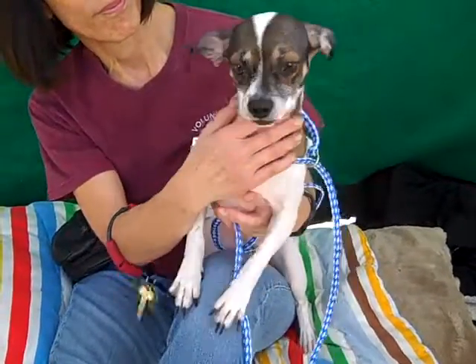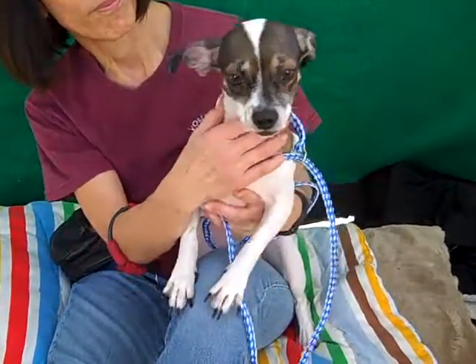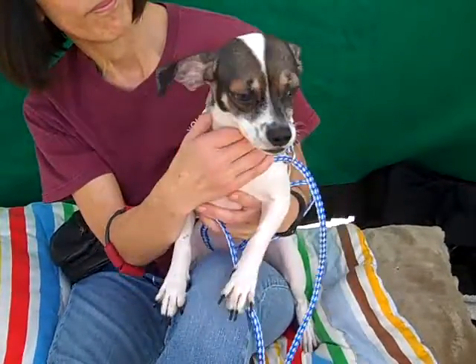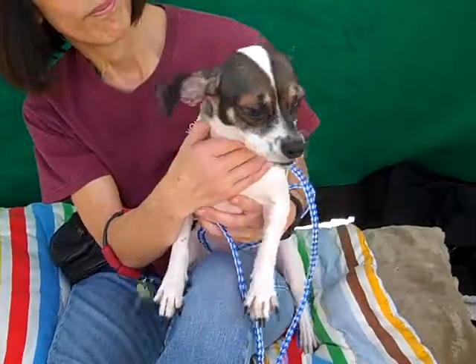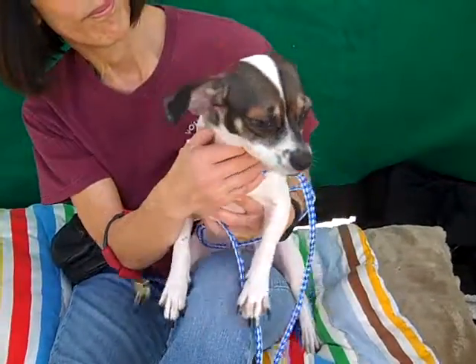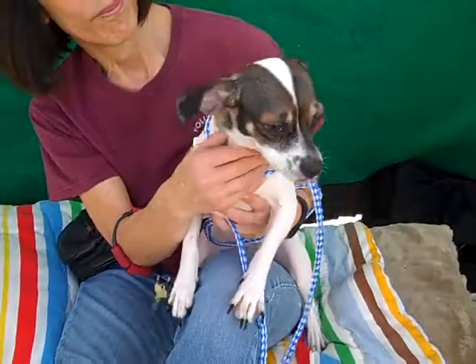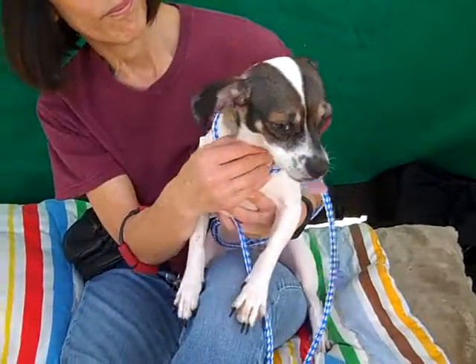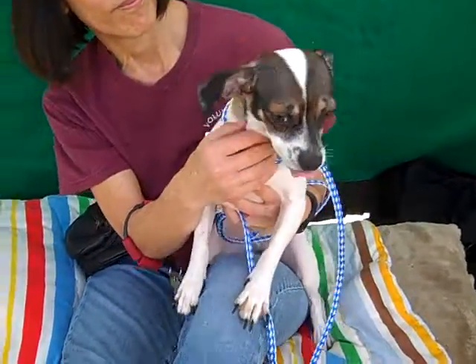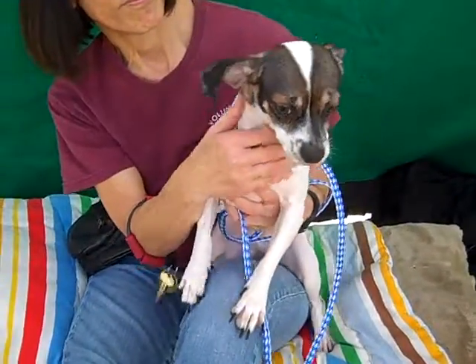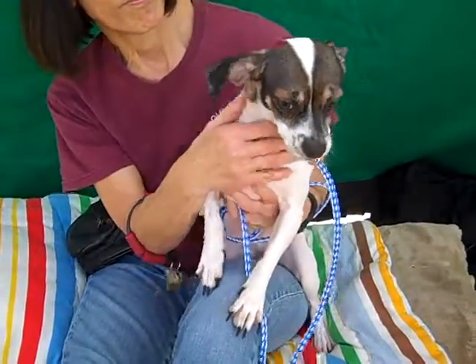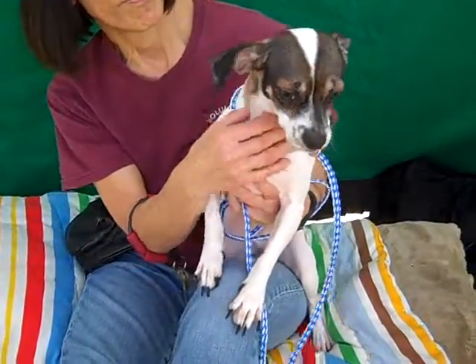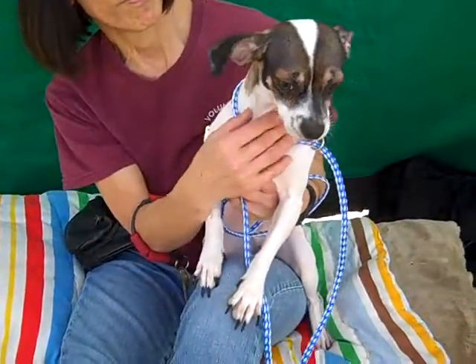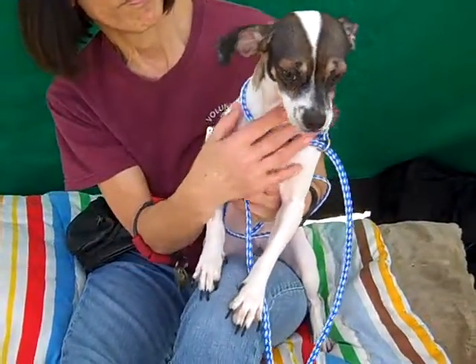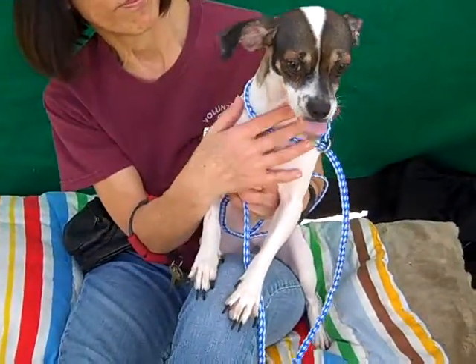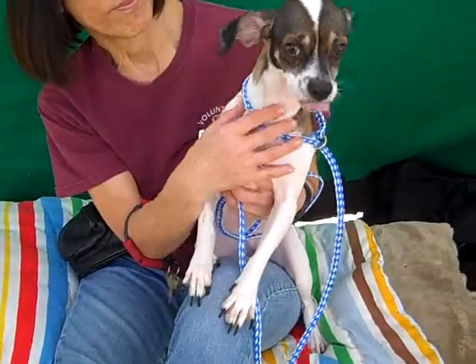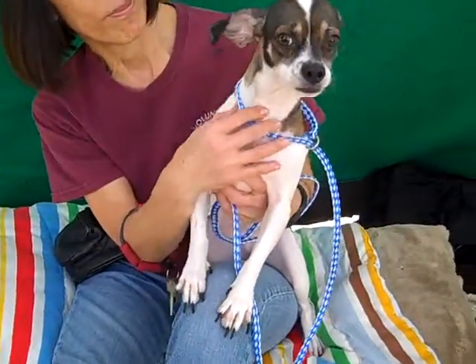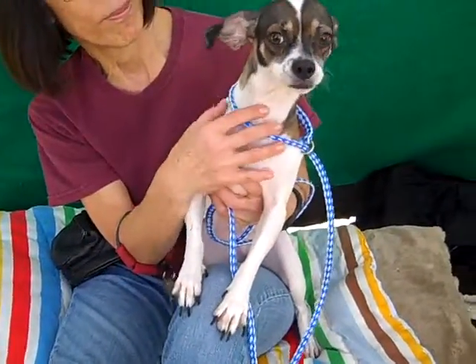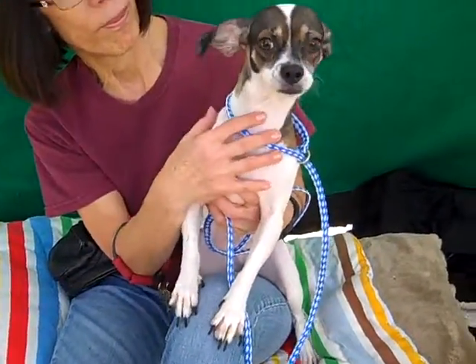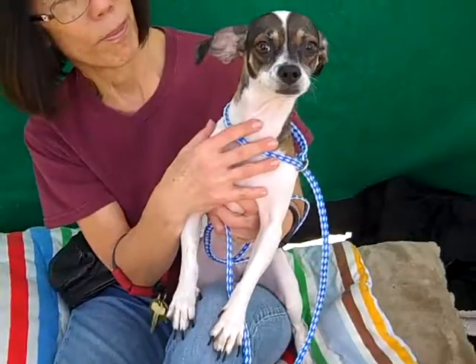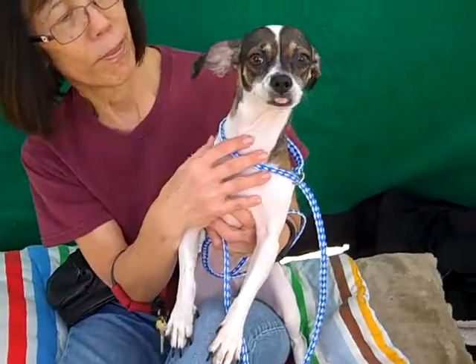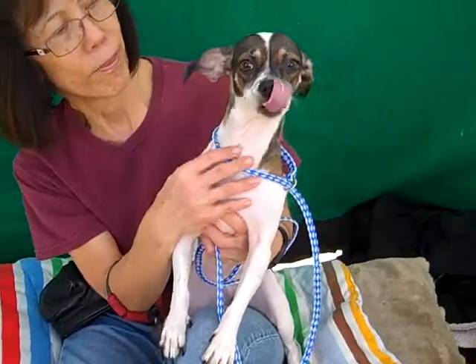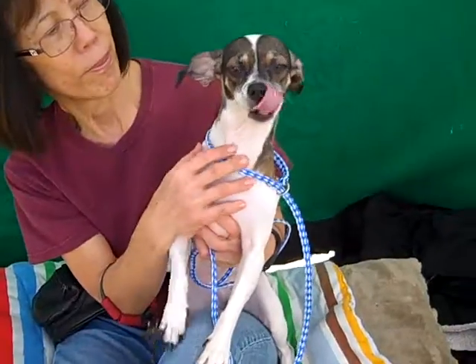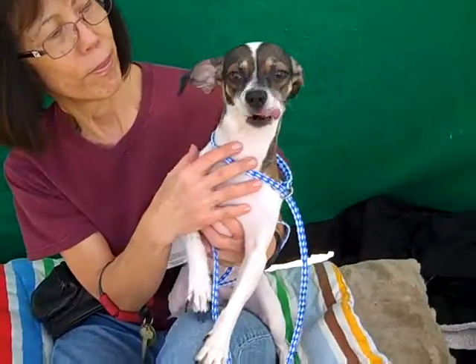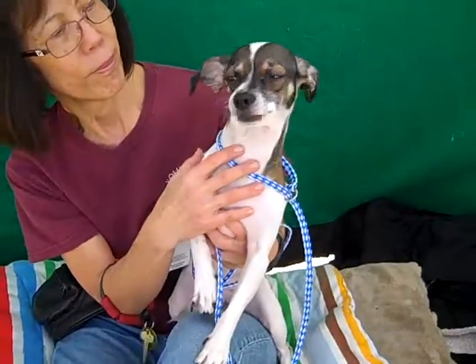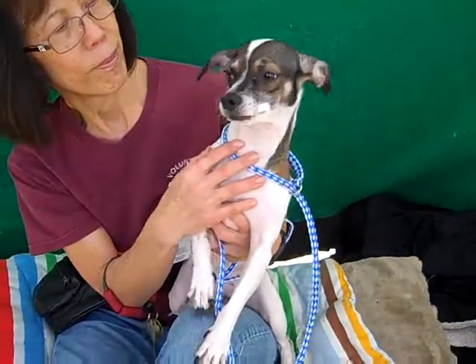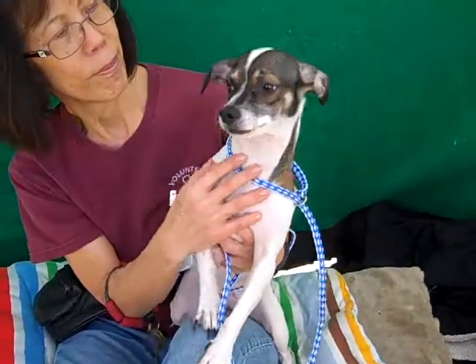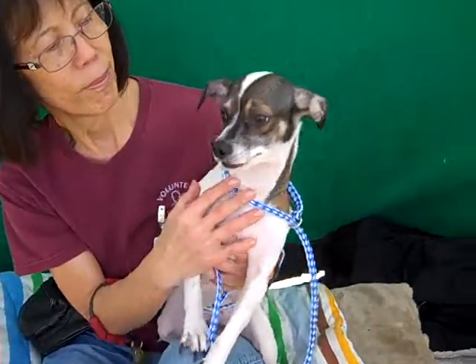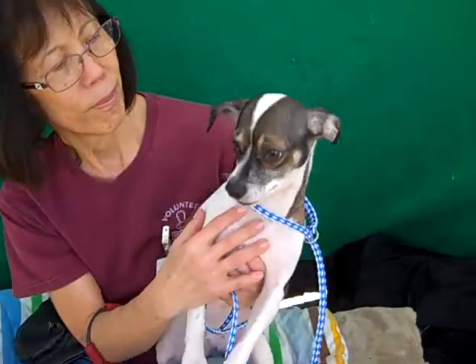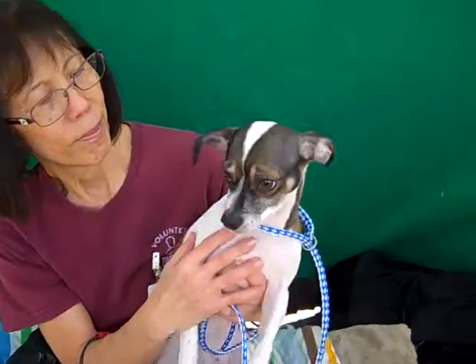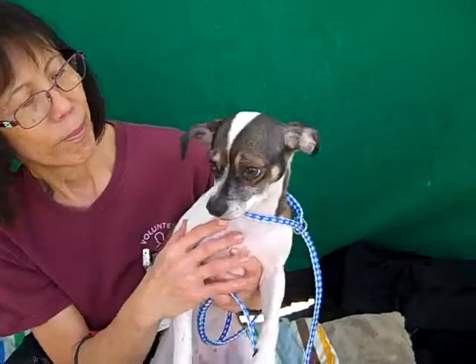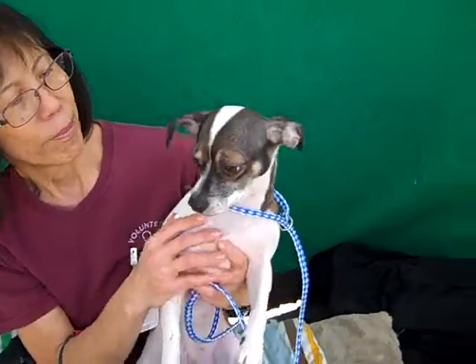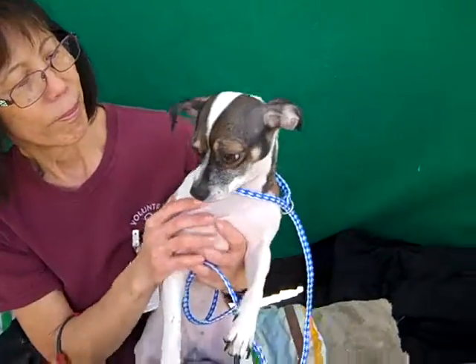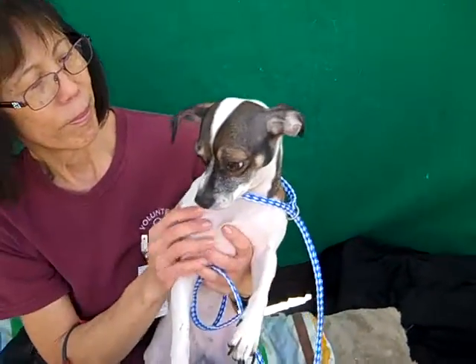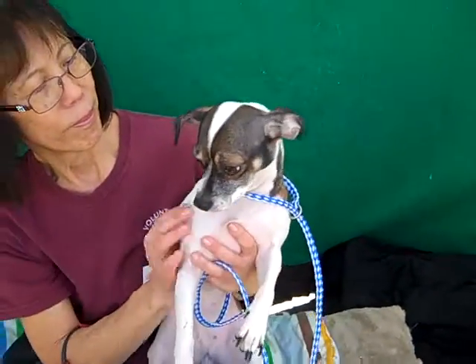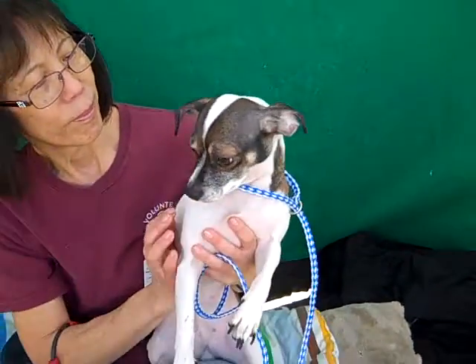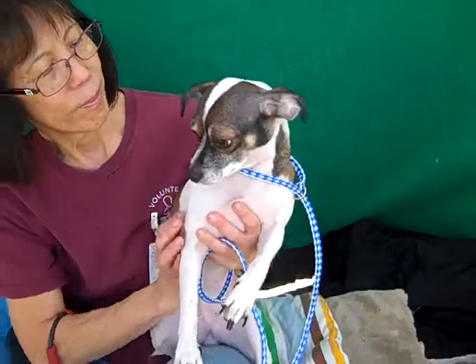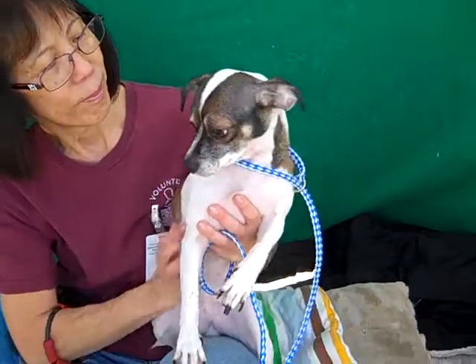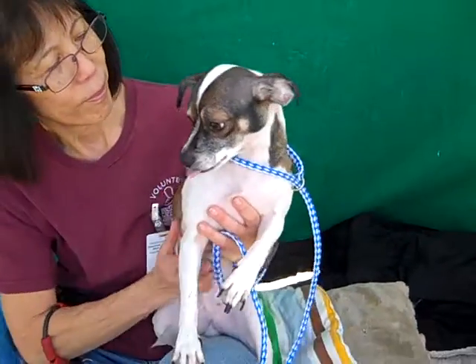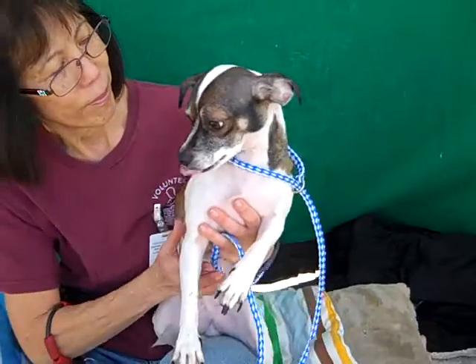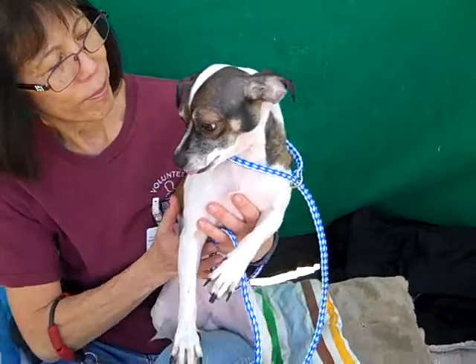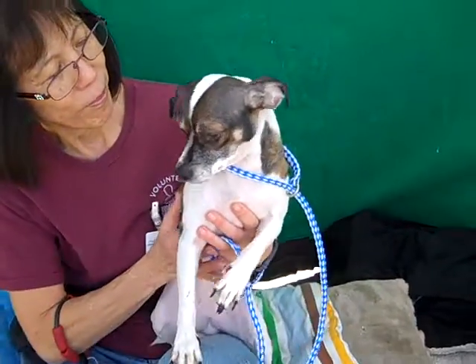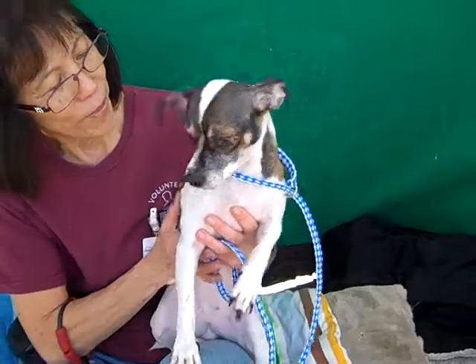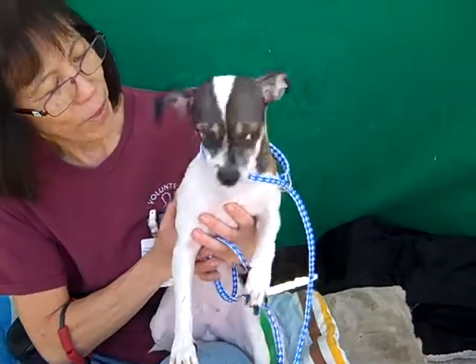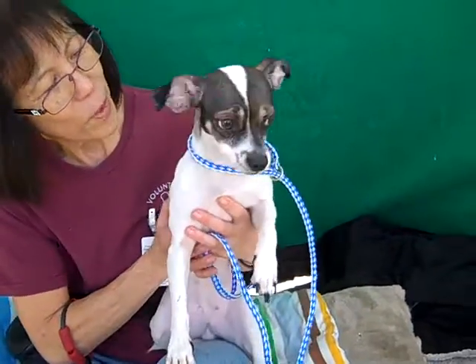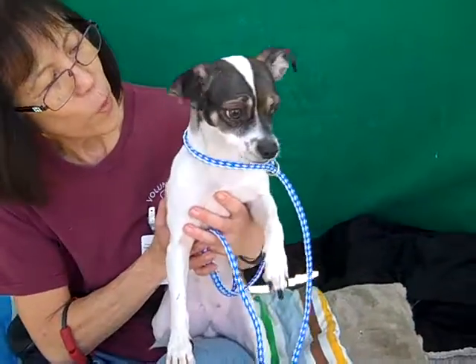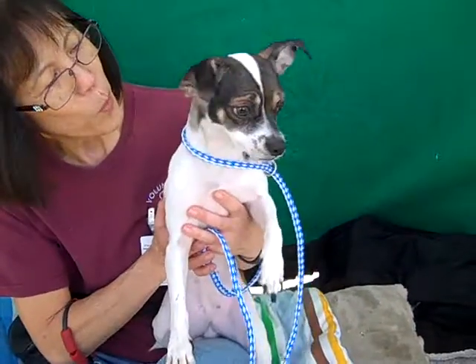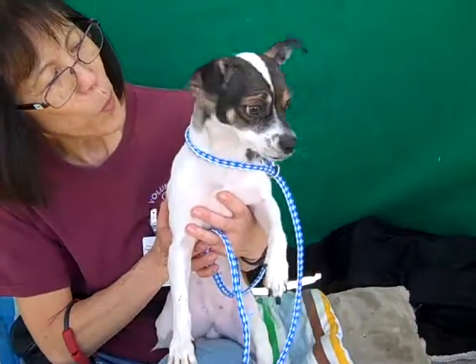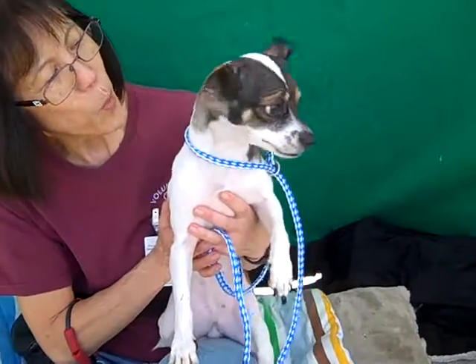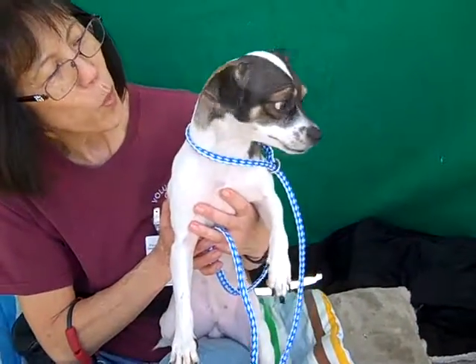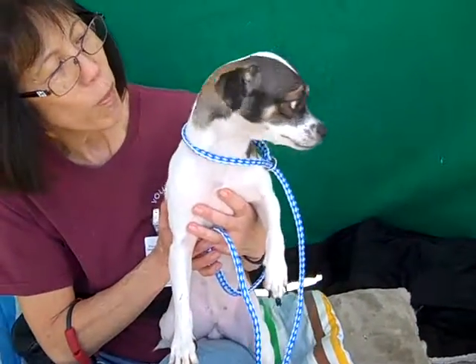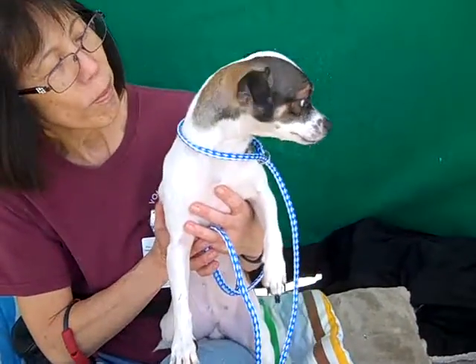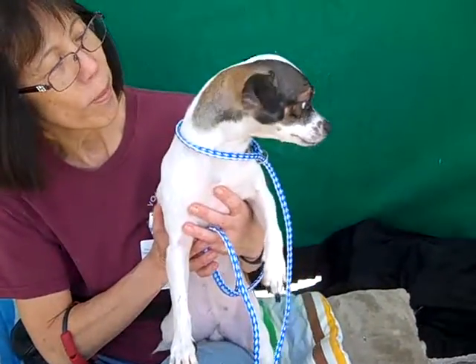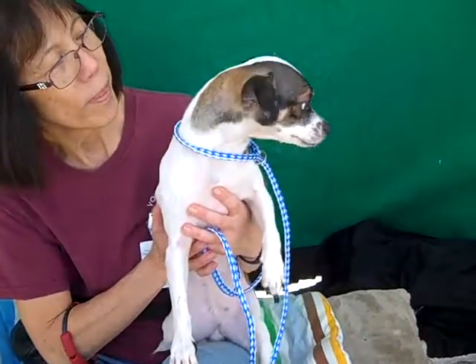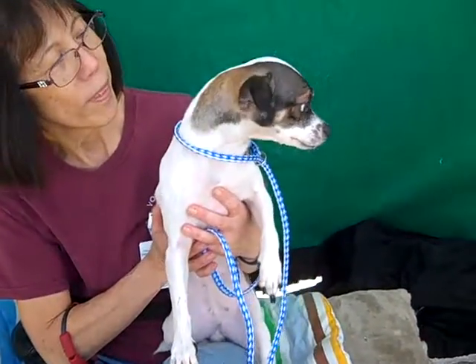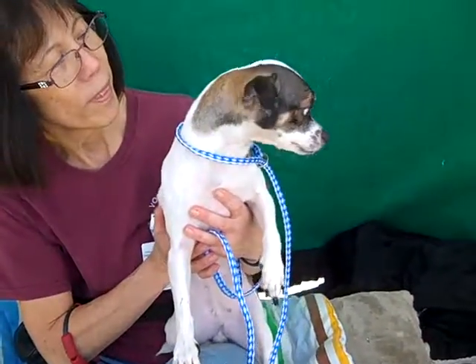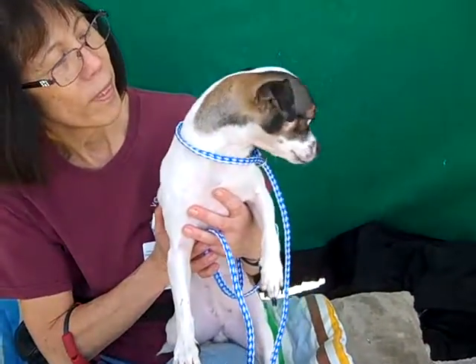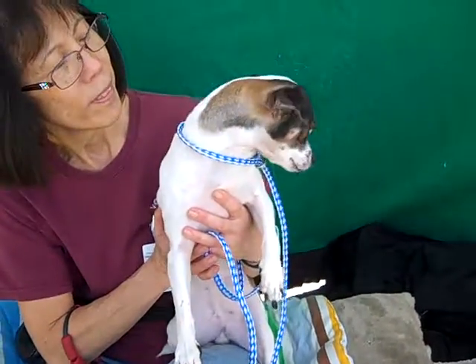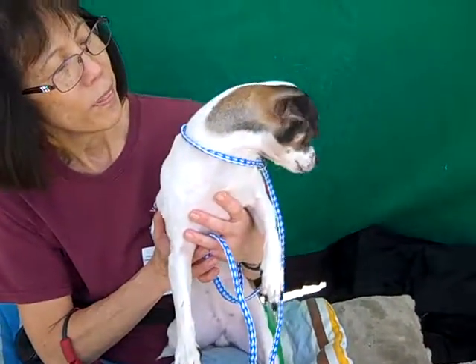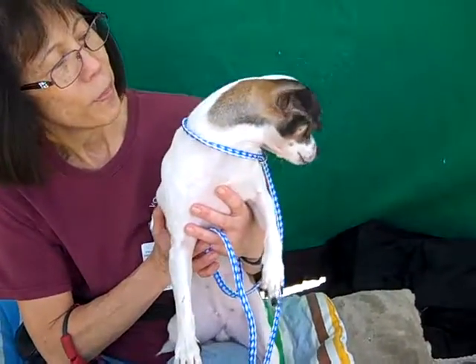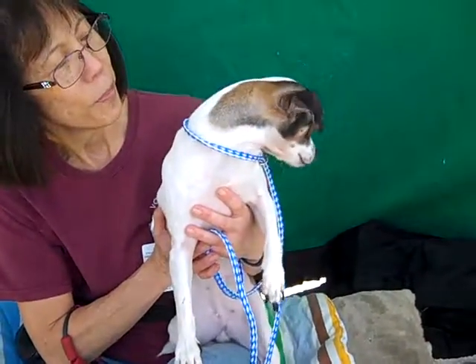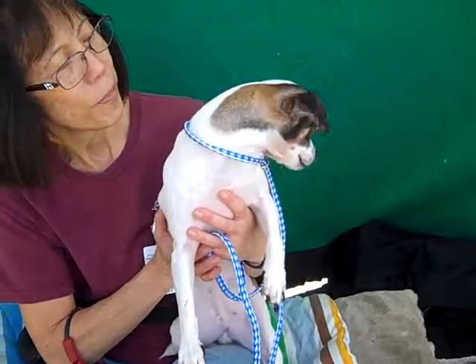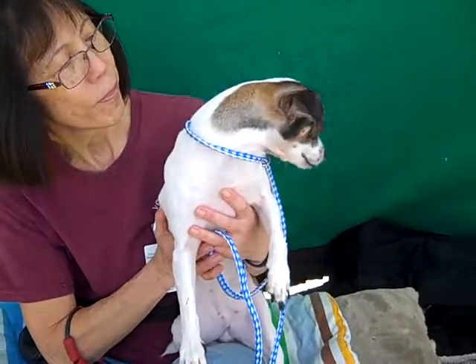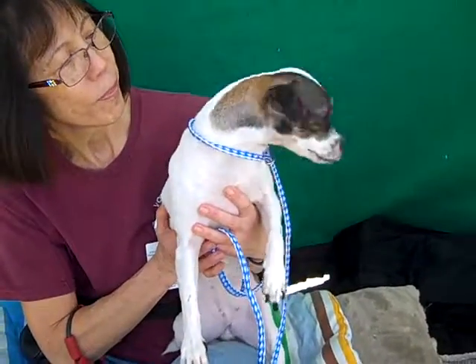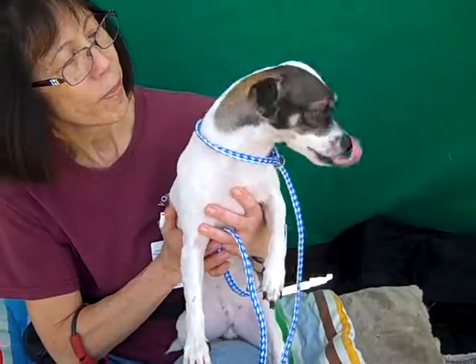The former owner said that she is good with small children, so that's a good thing. She gets along fine with other dogs.